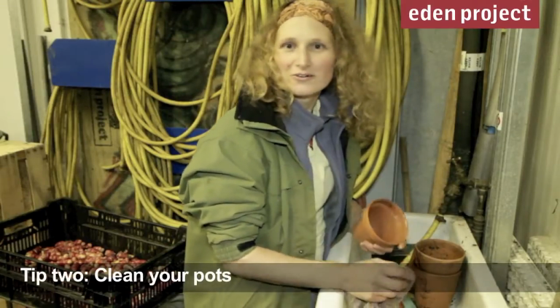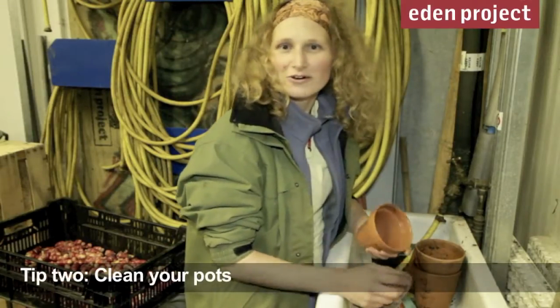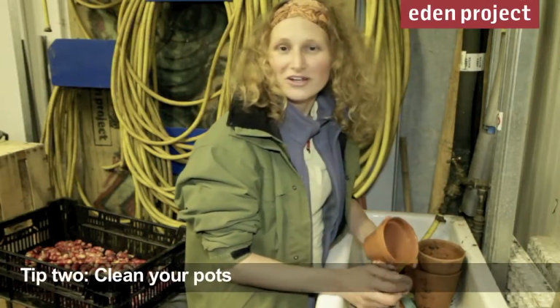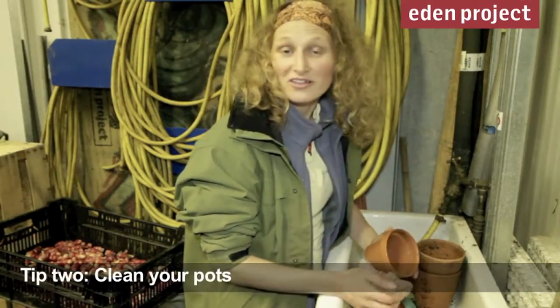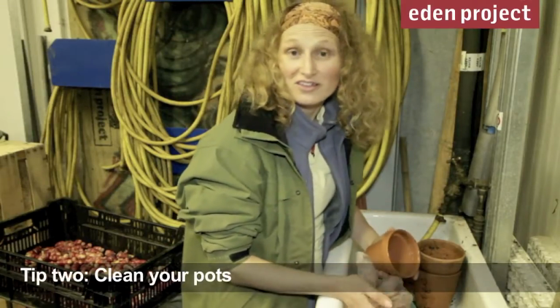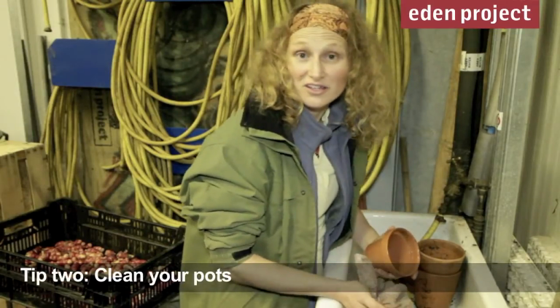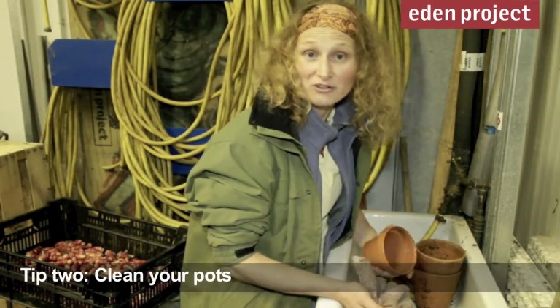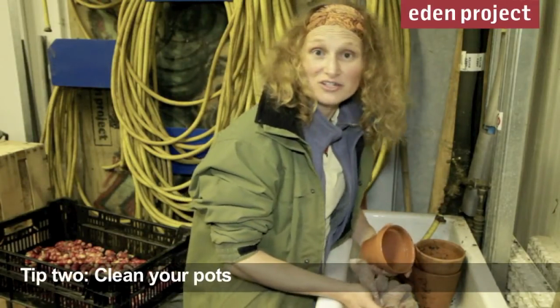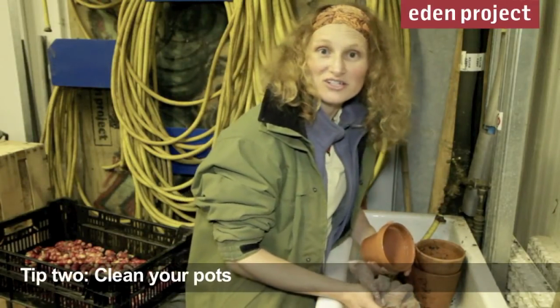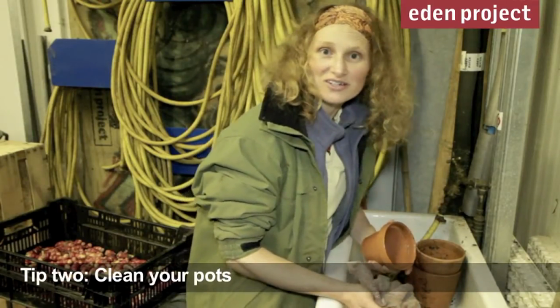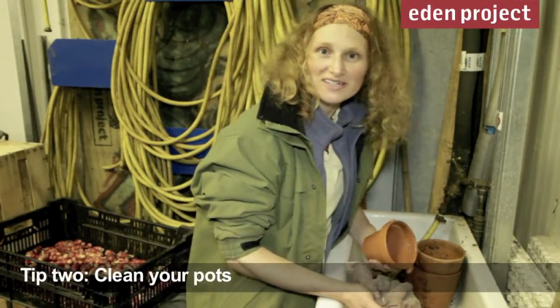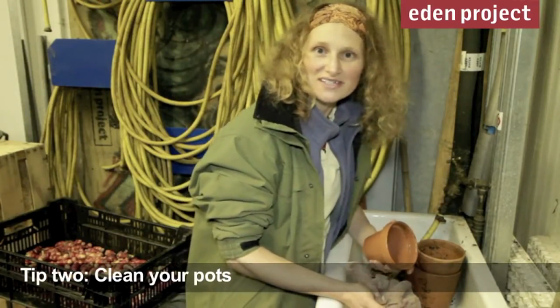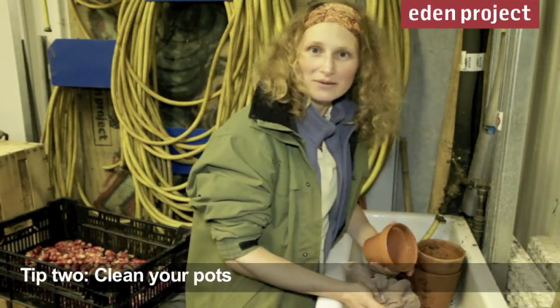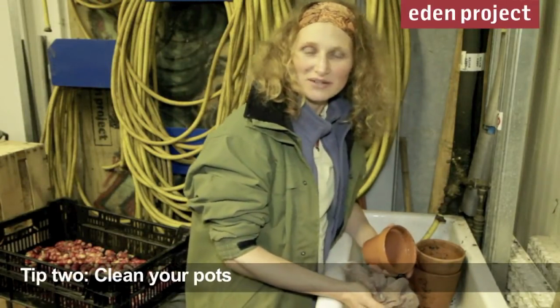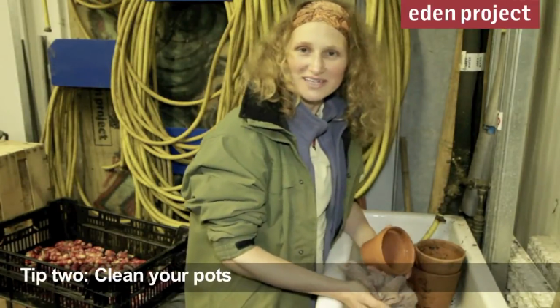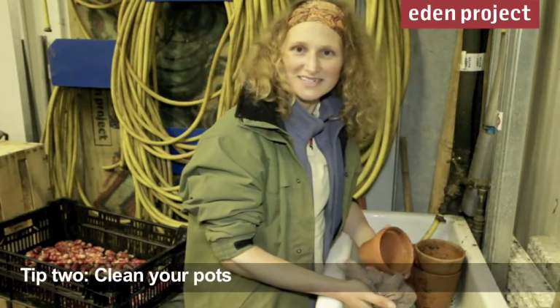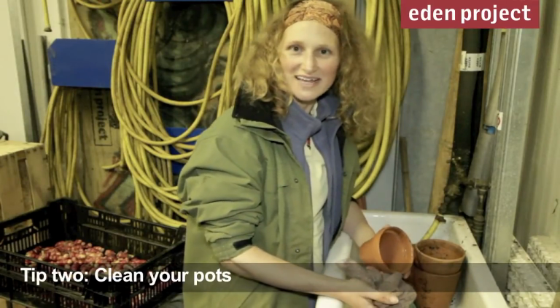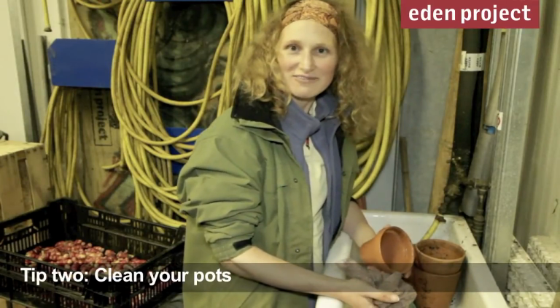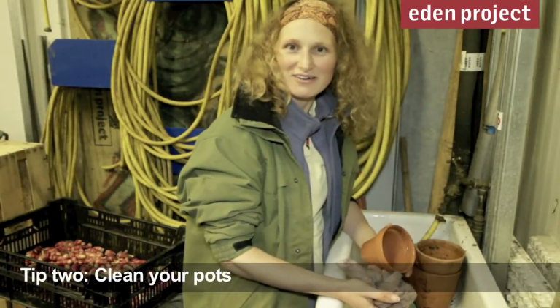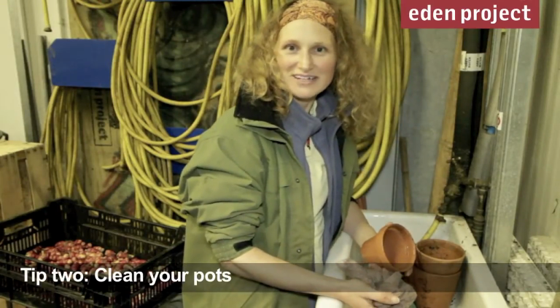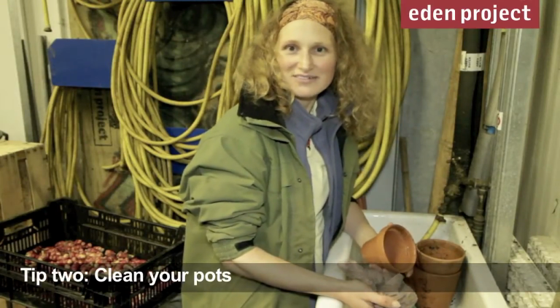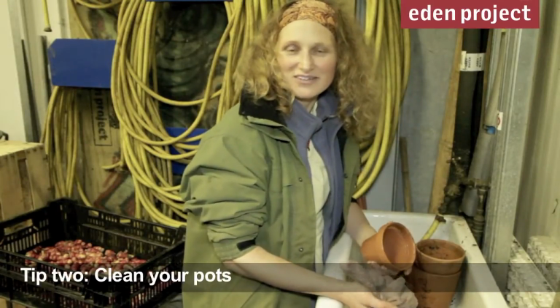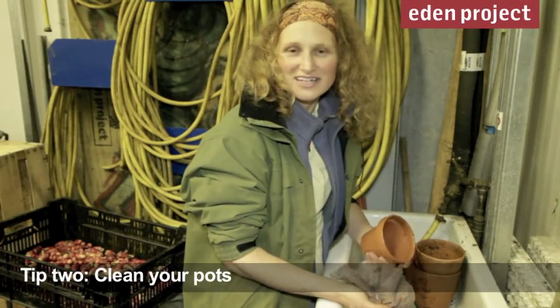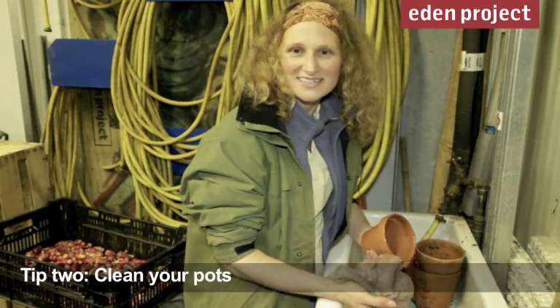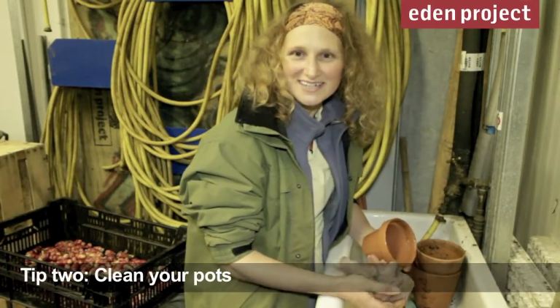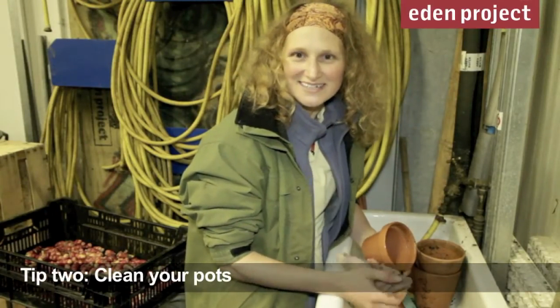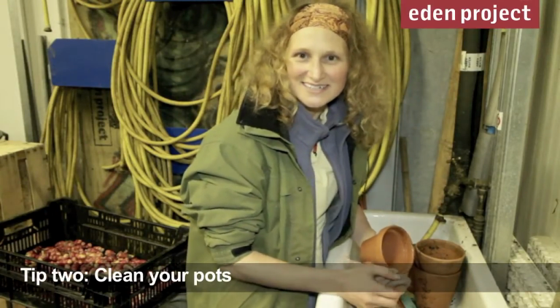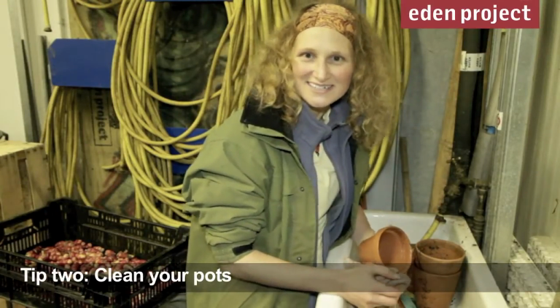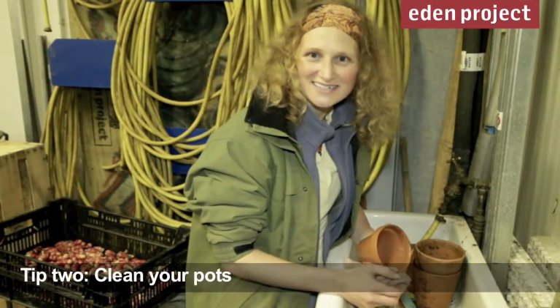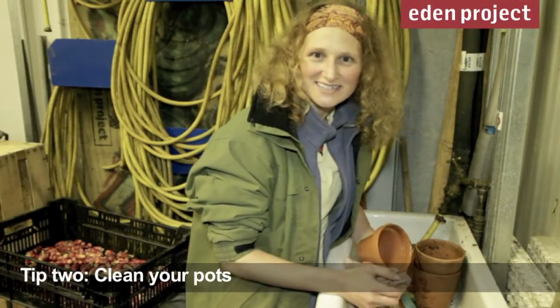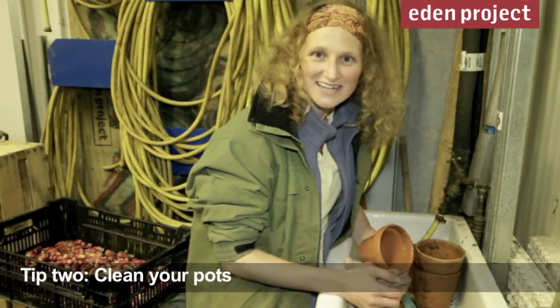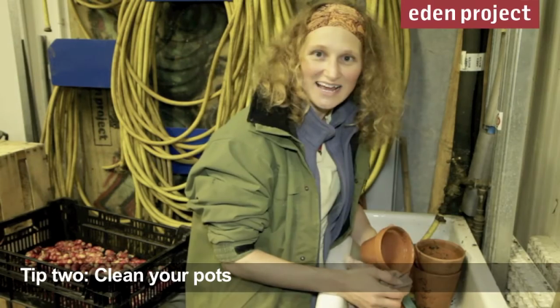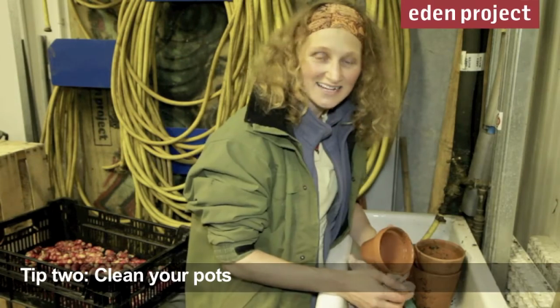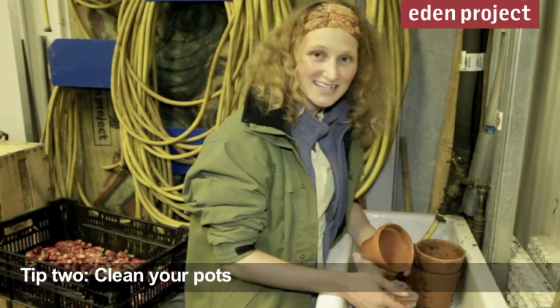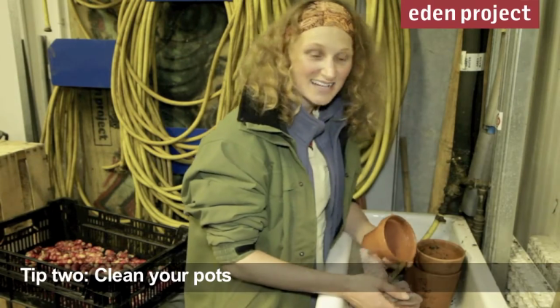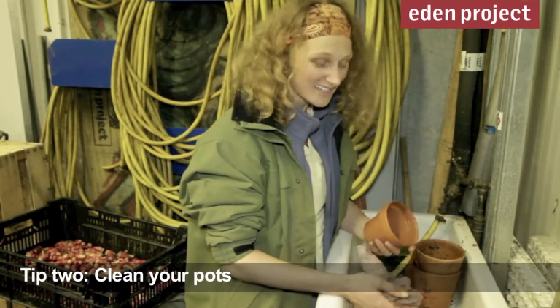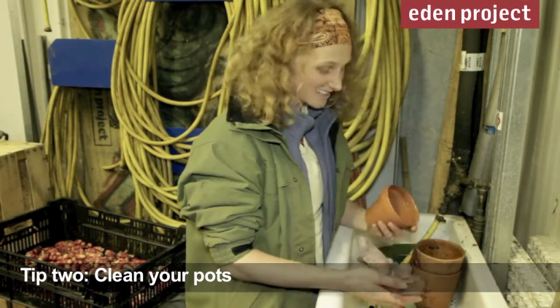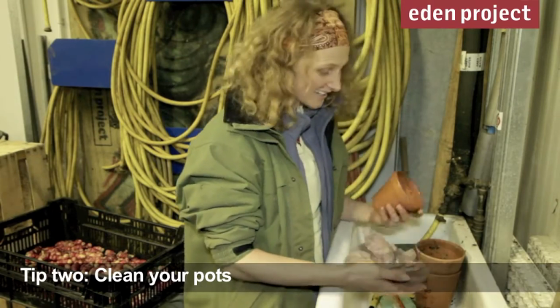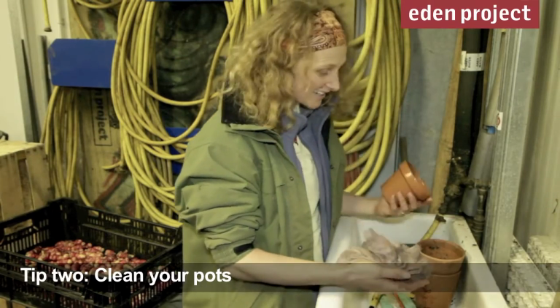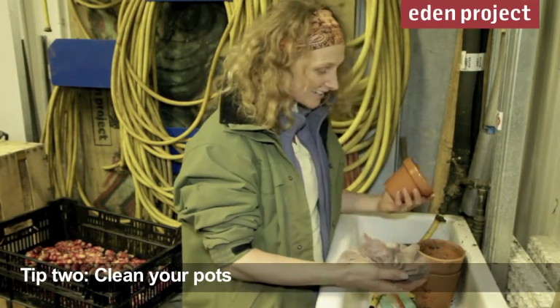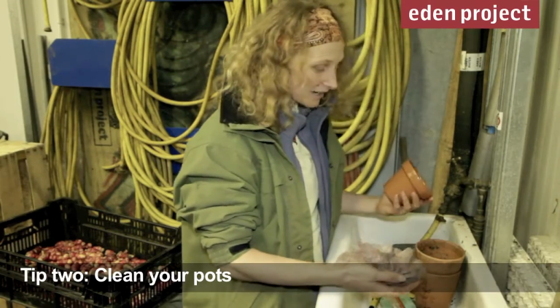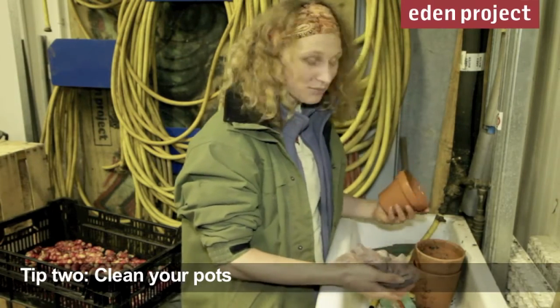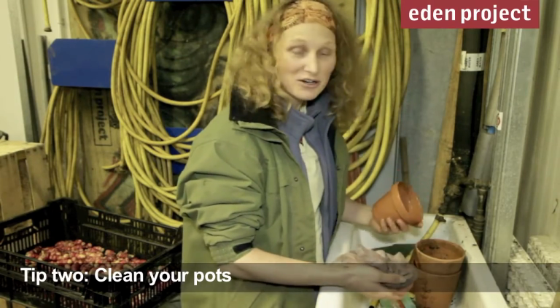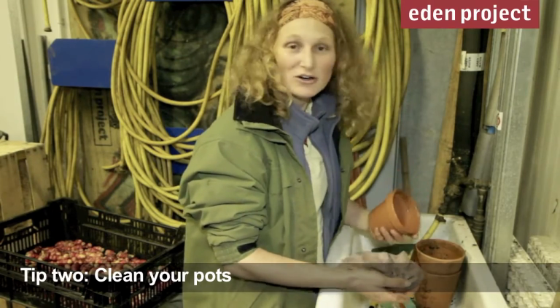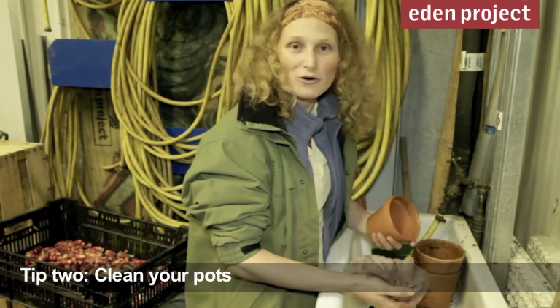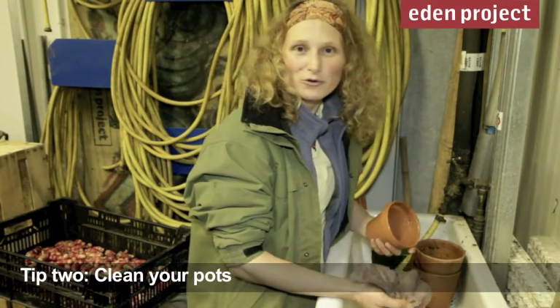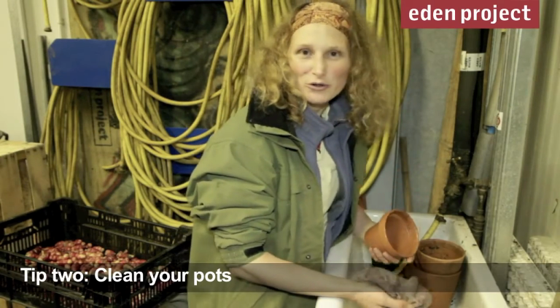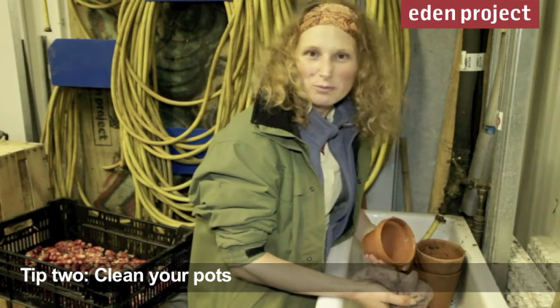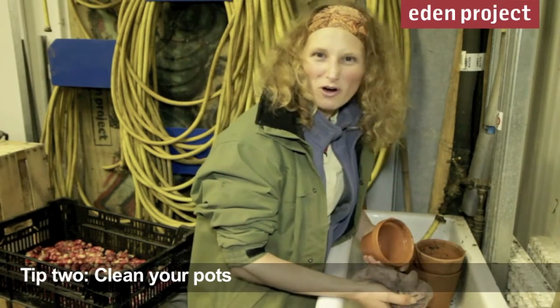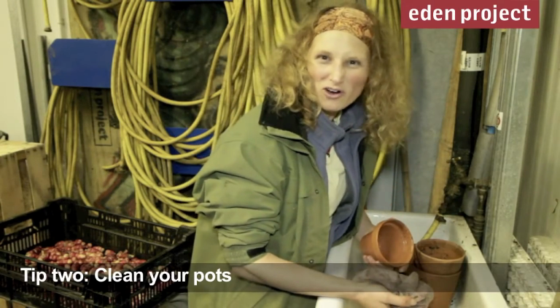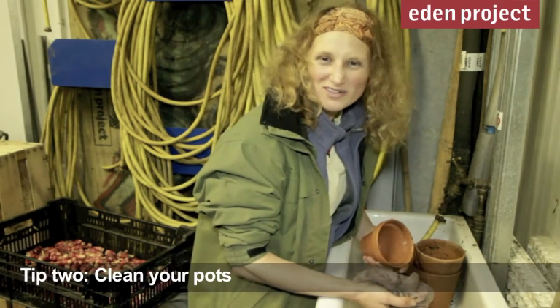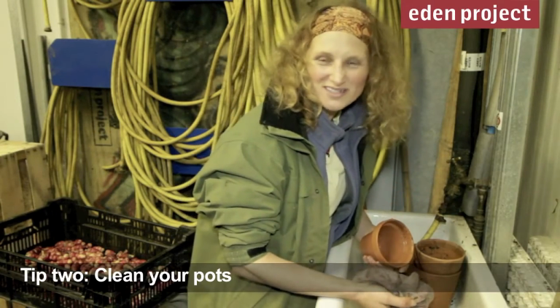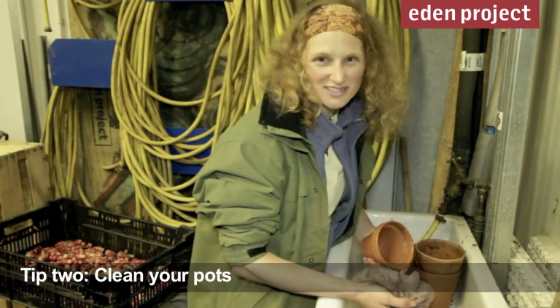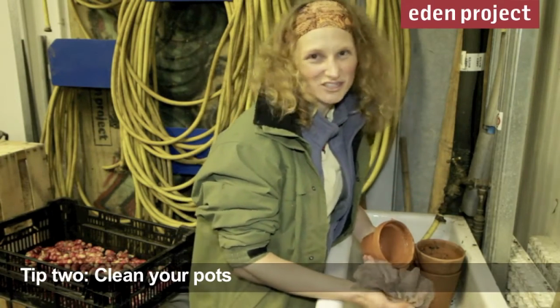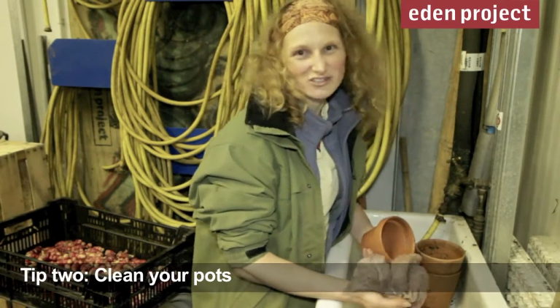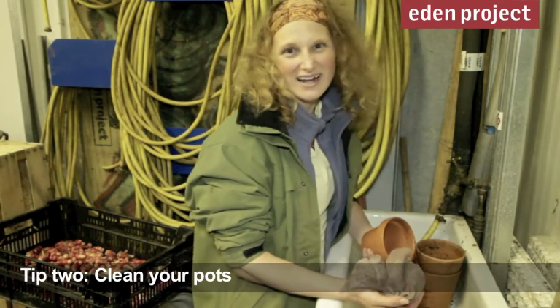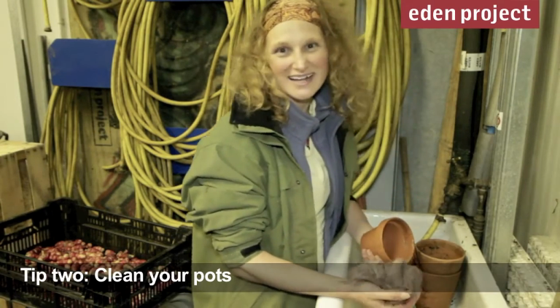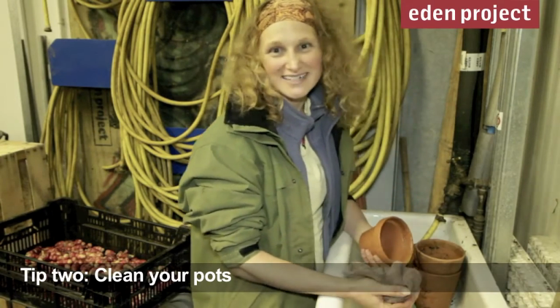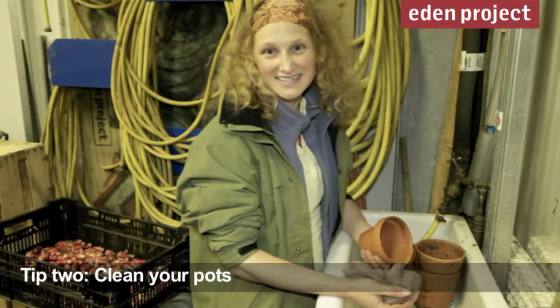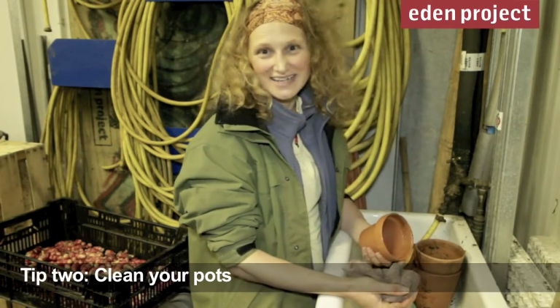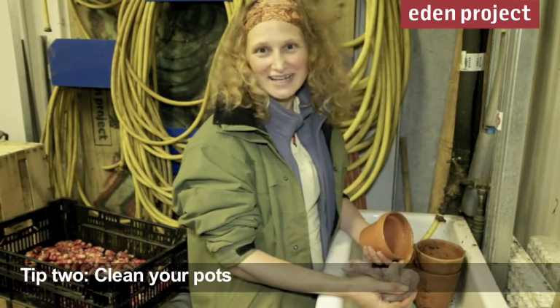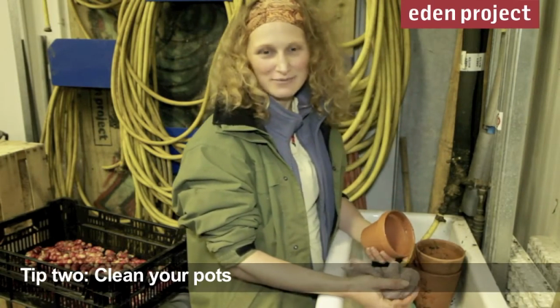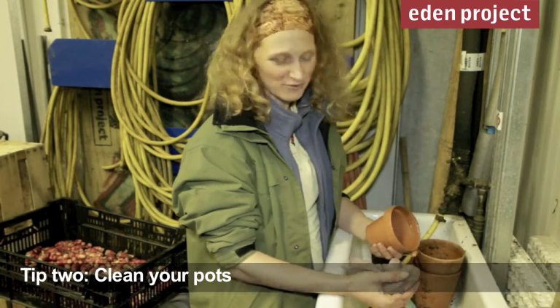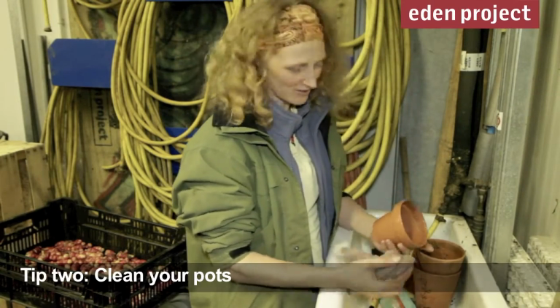Another thing you can do at this time of year to get ready for the exciting season ahead is clean up all your pots and trays and labels.